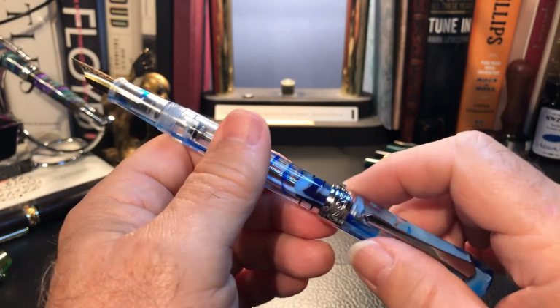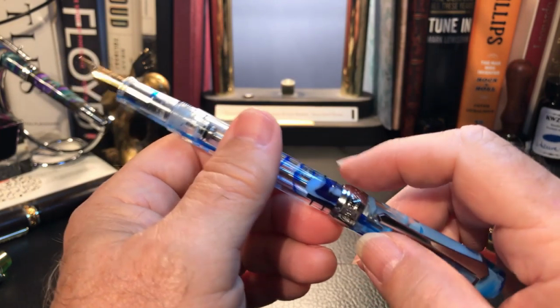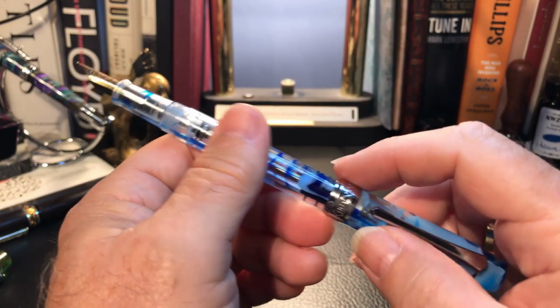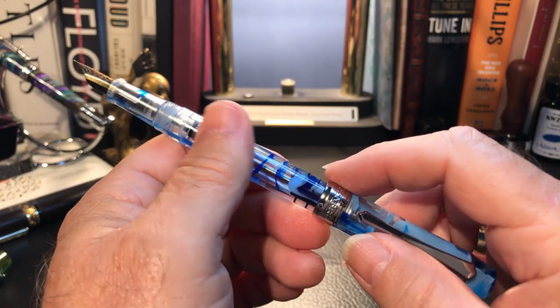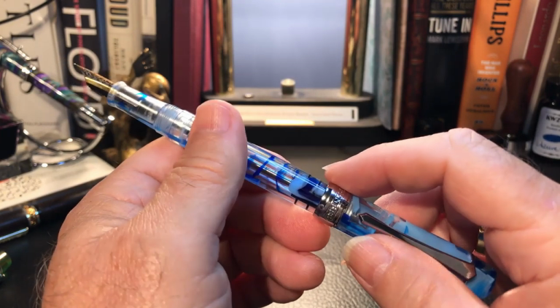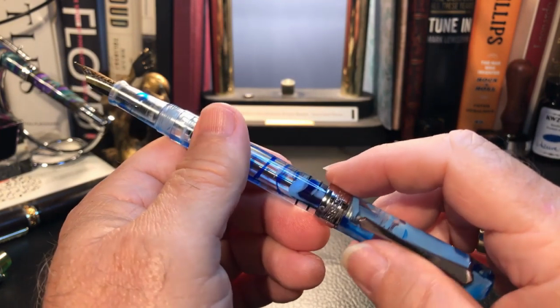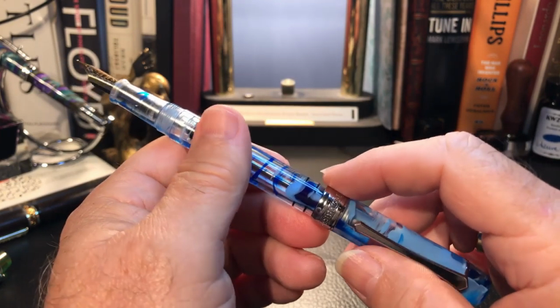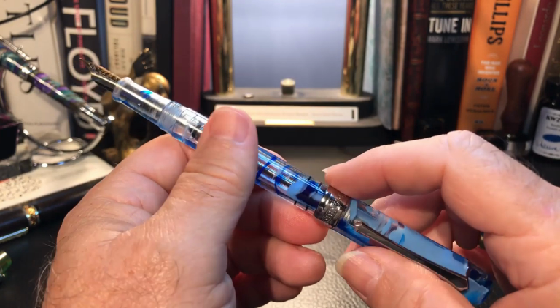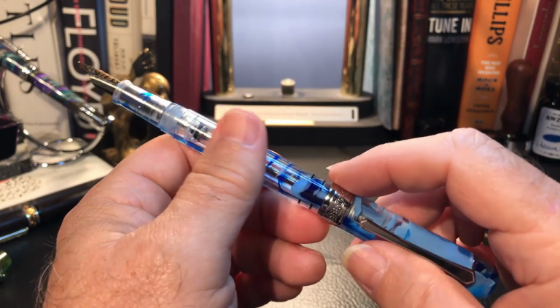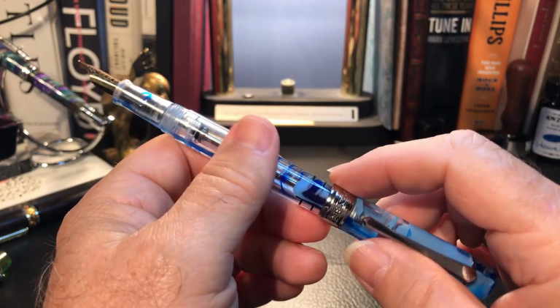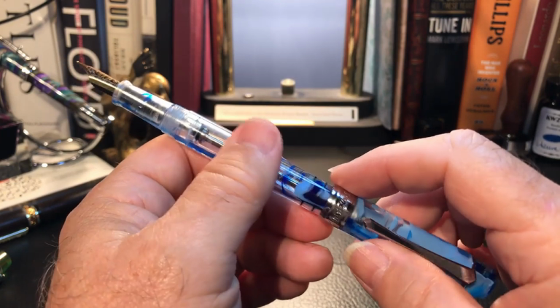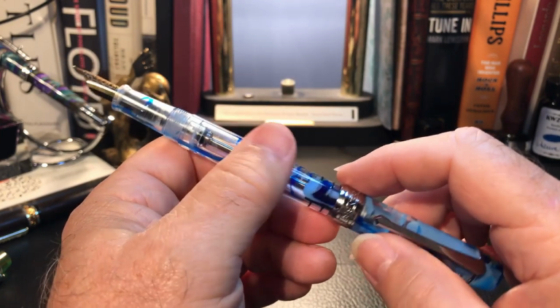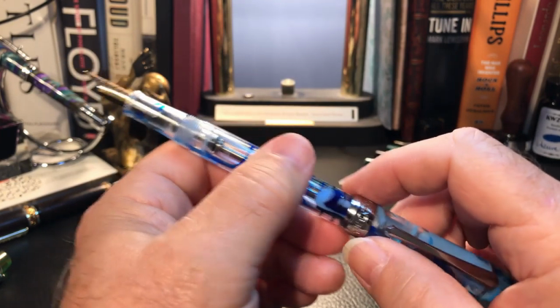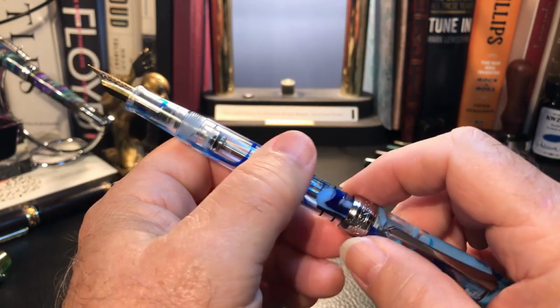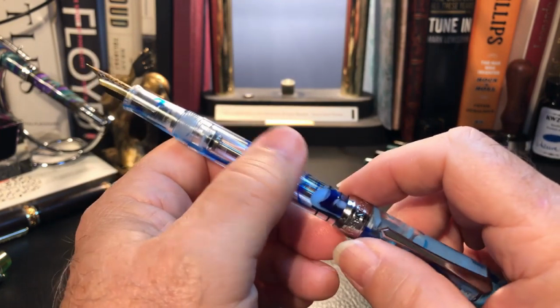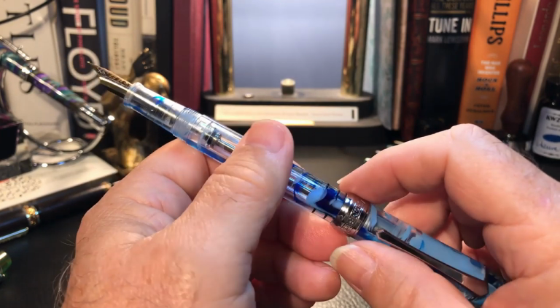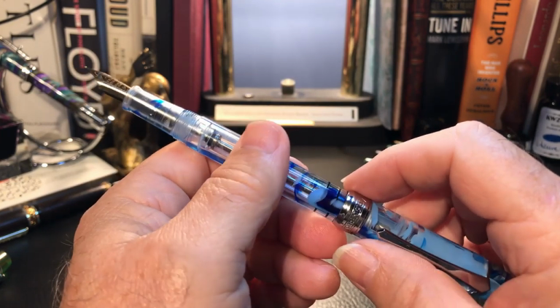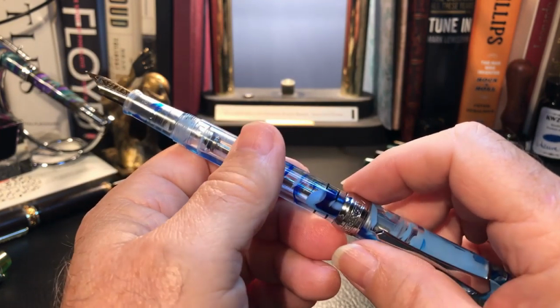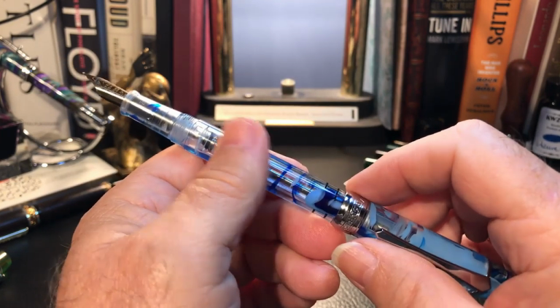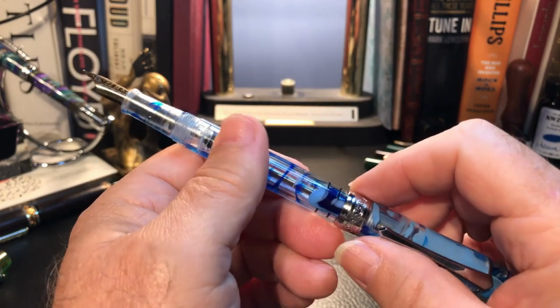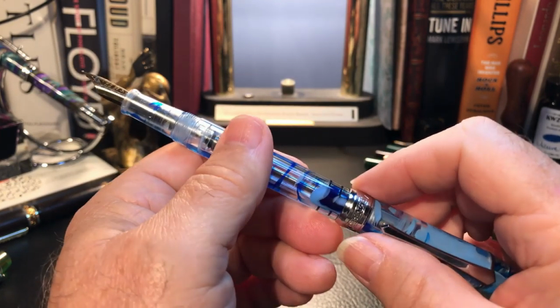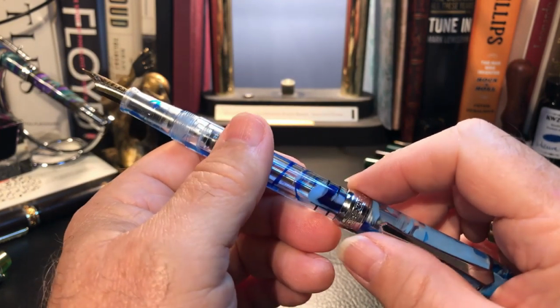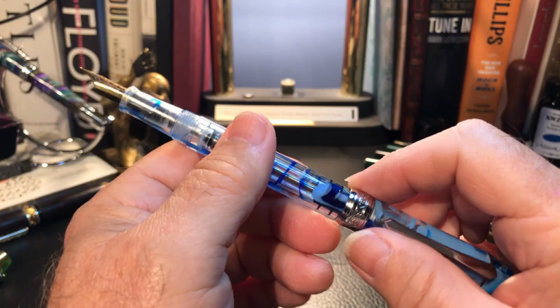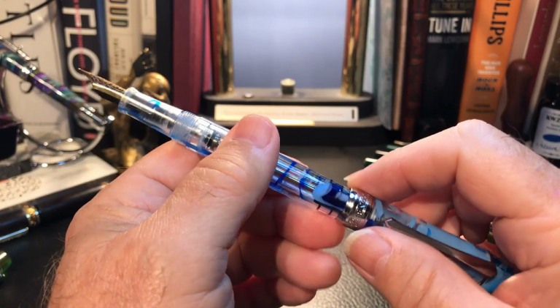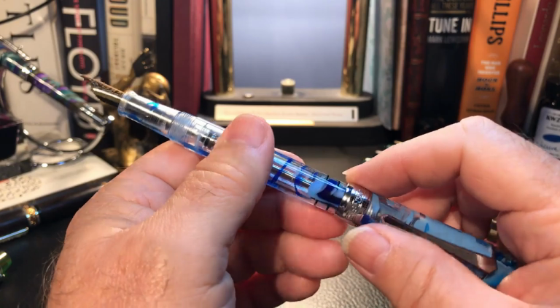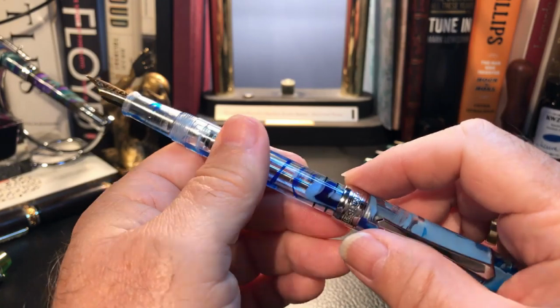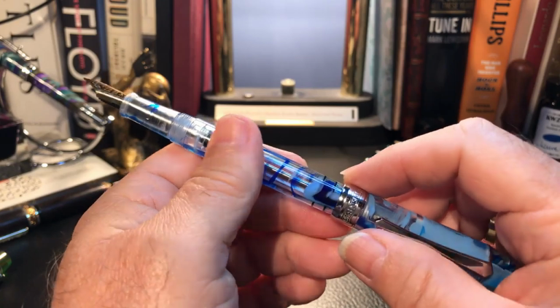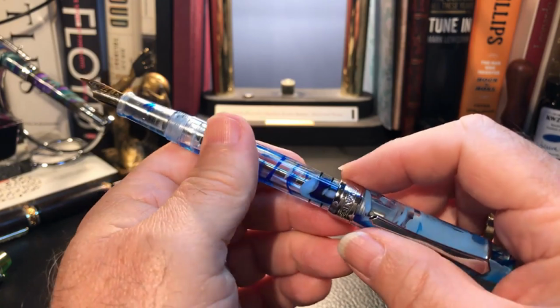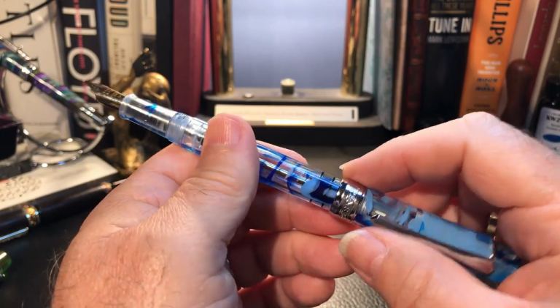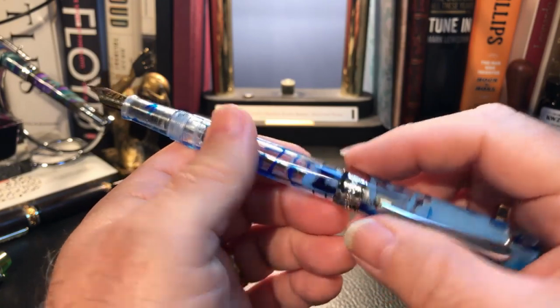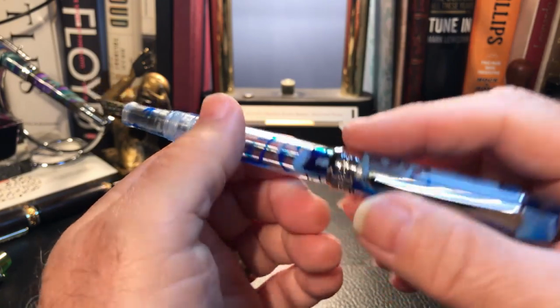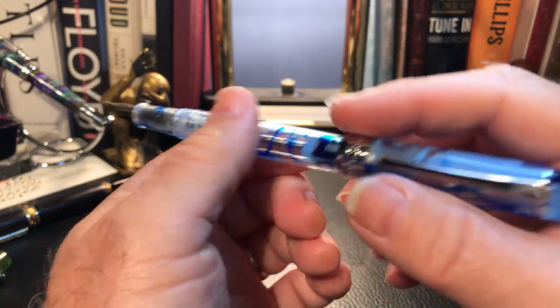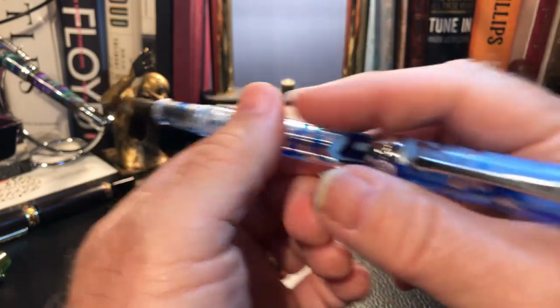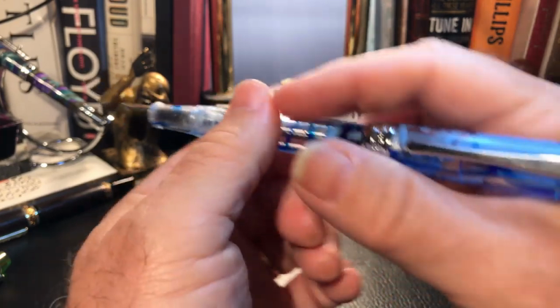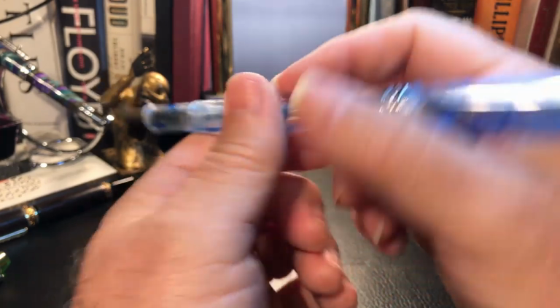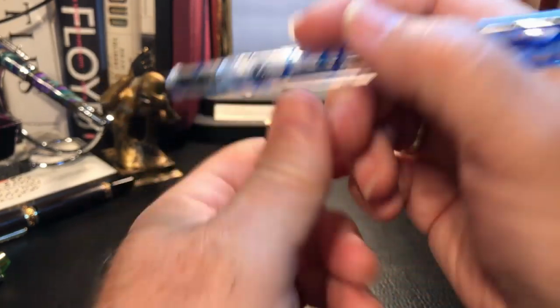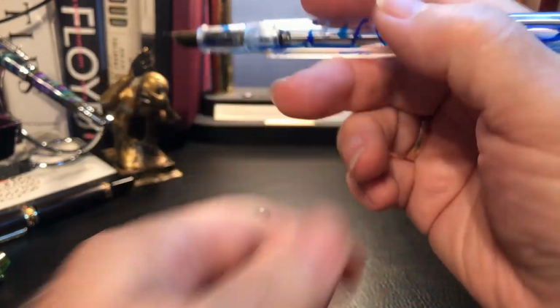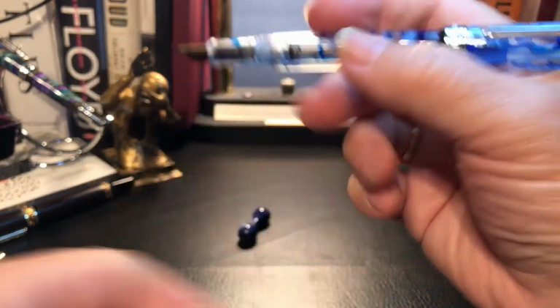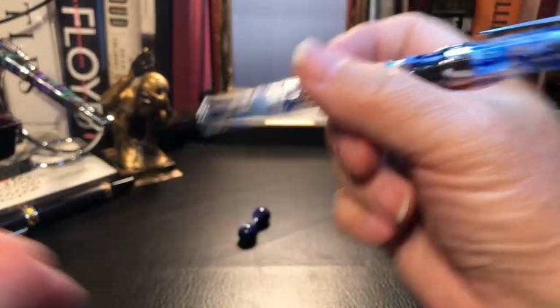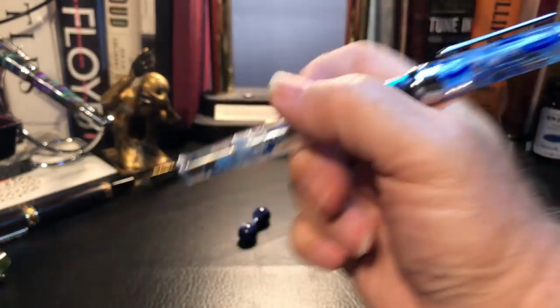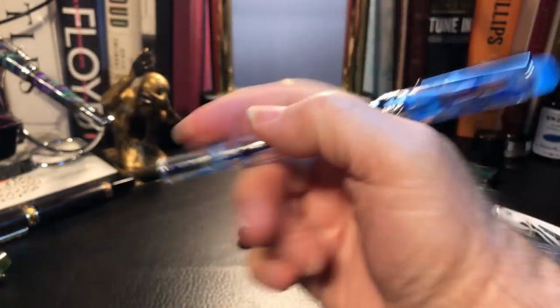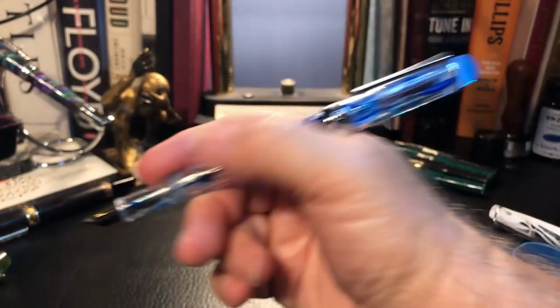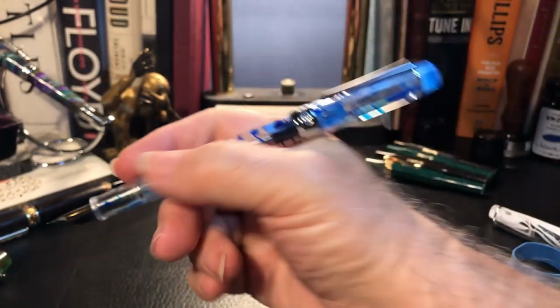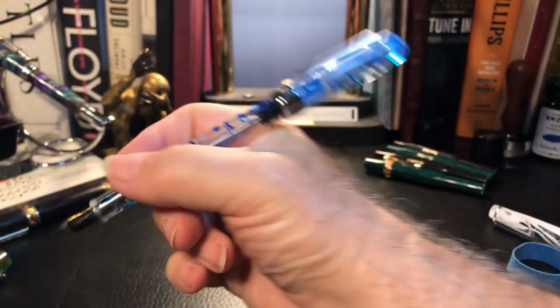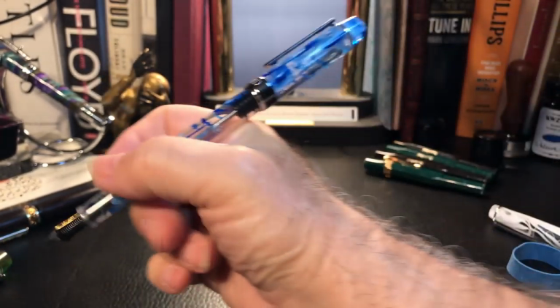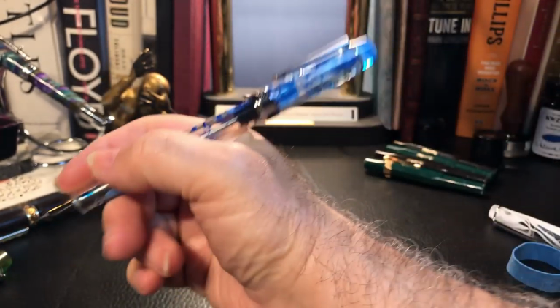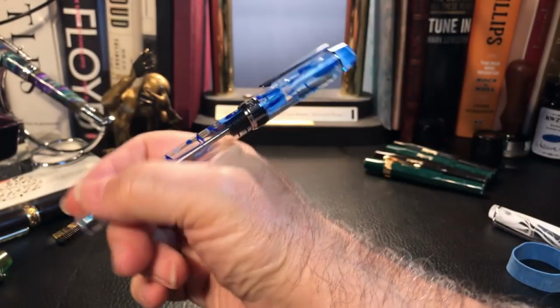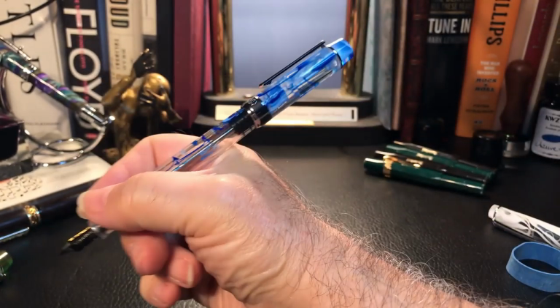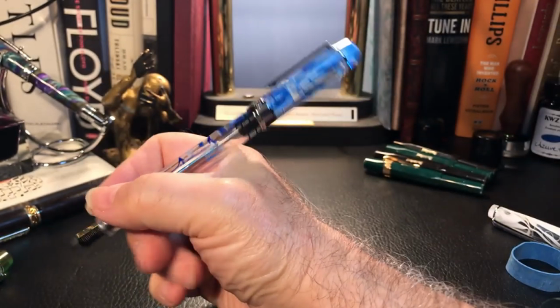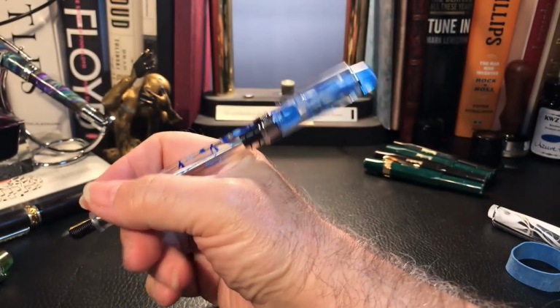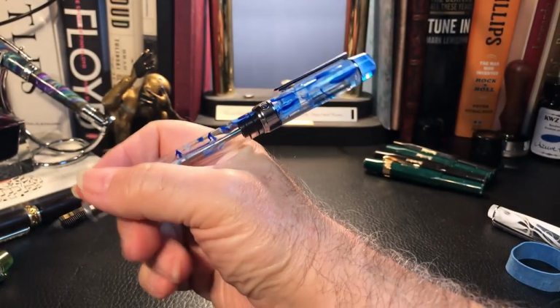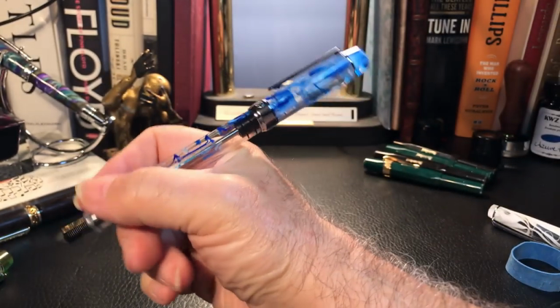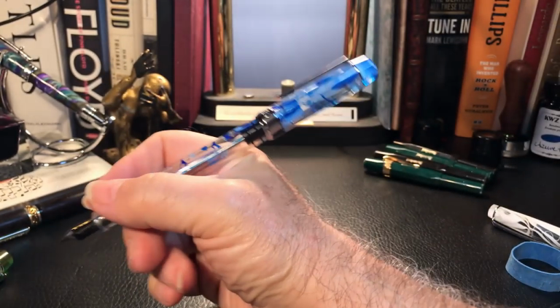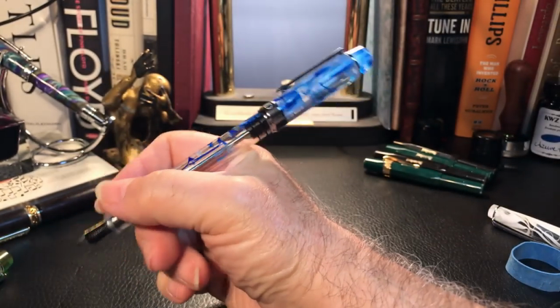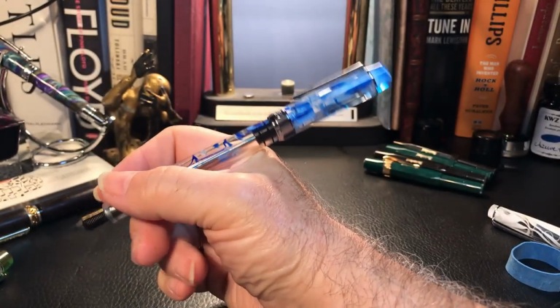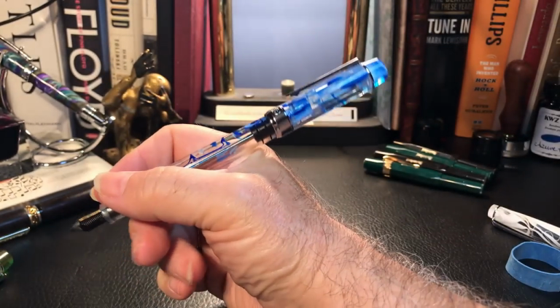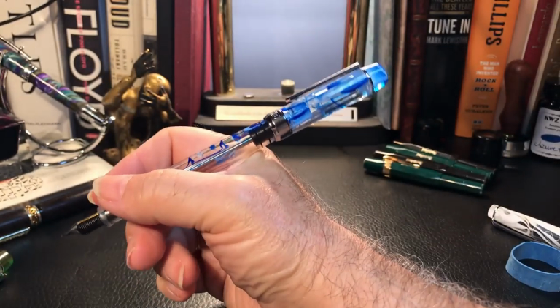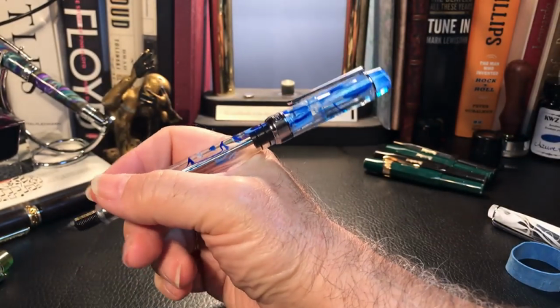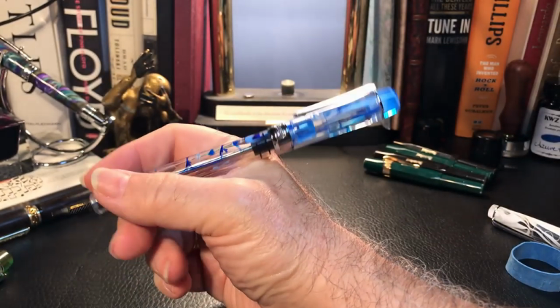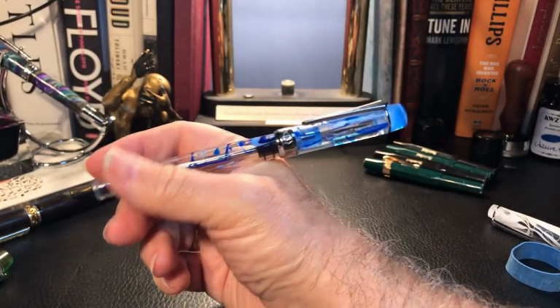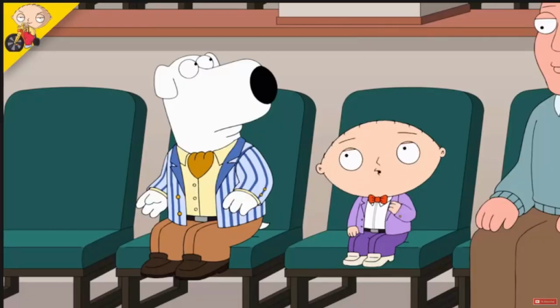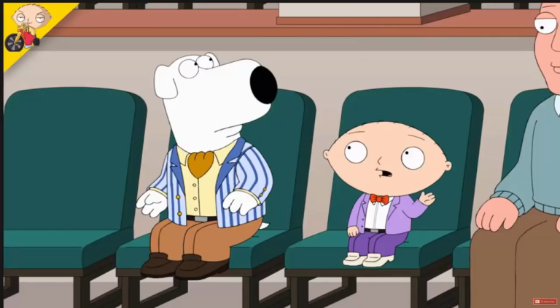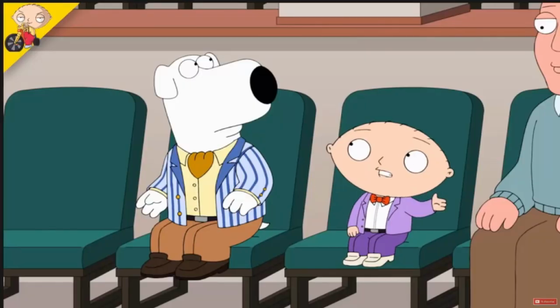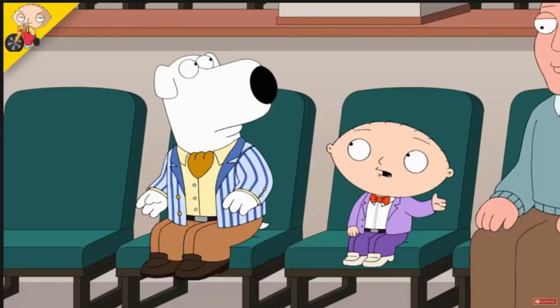I don't think that this pen can be categorized as a pen that posts because it's ridiculously long.